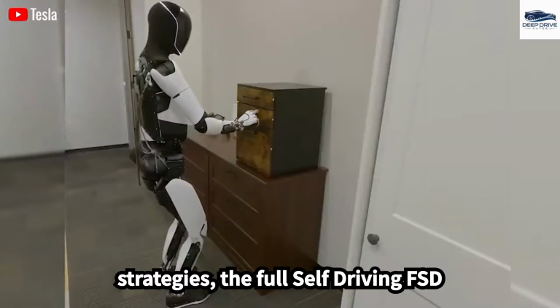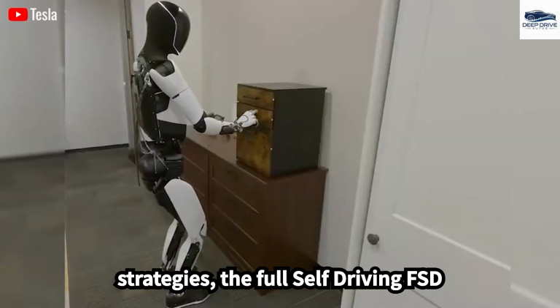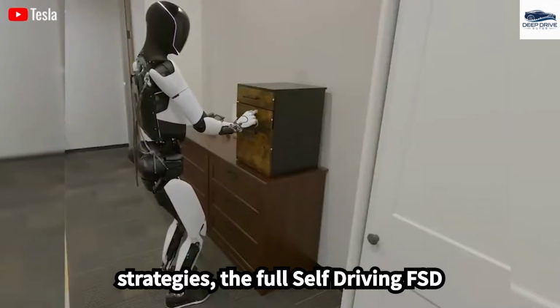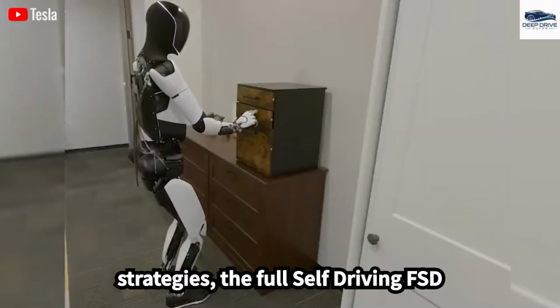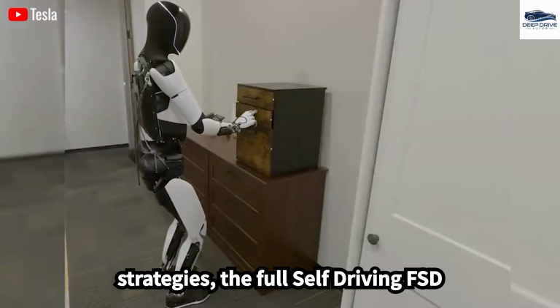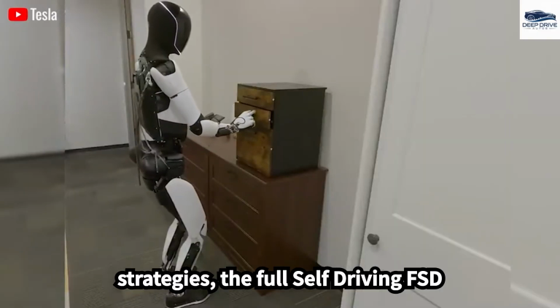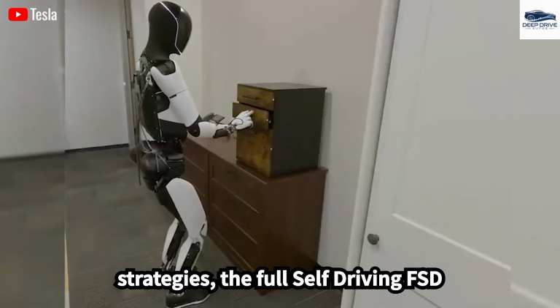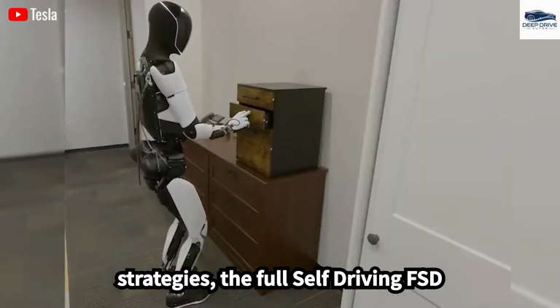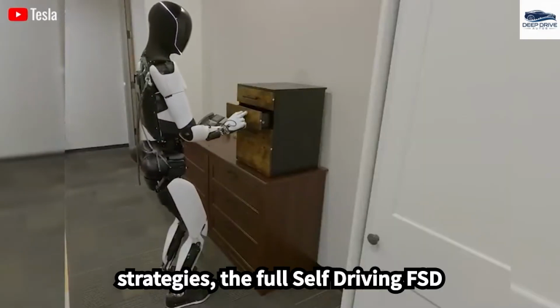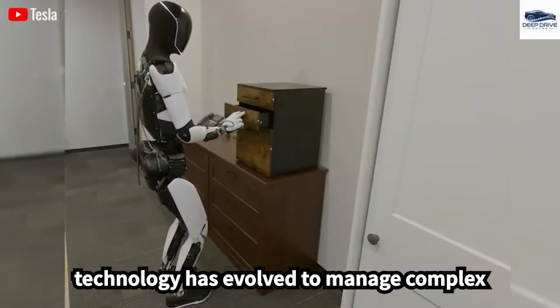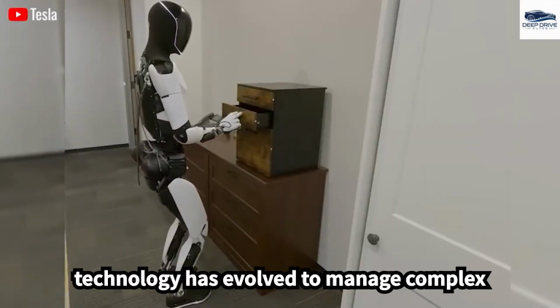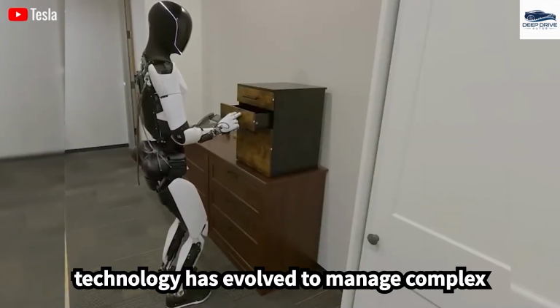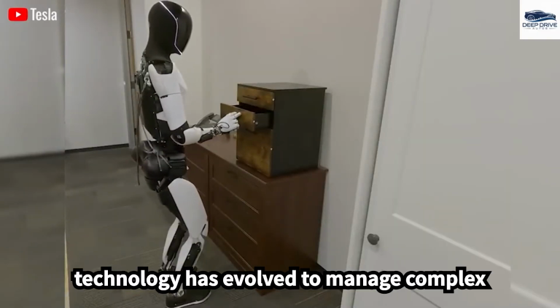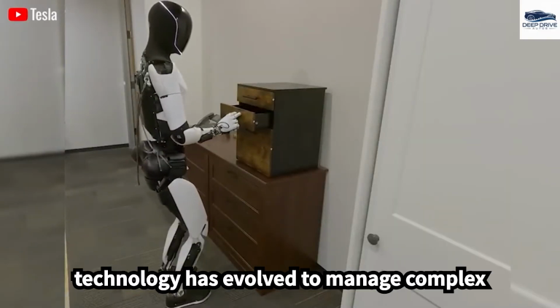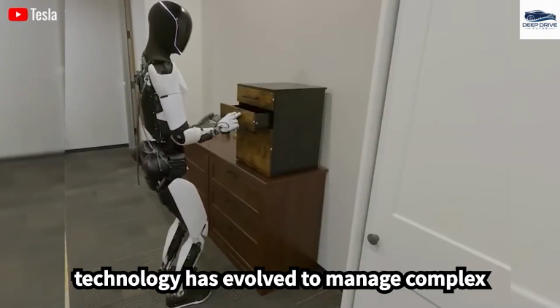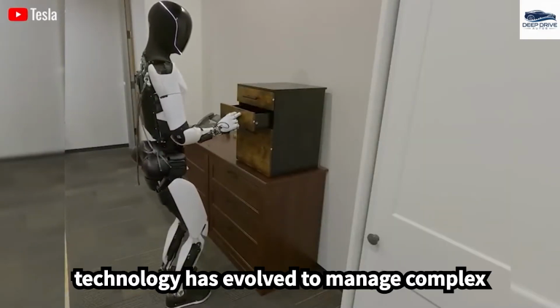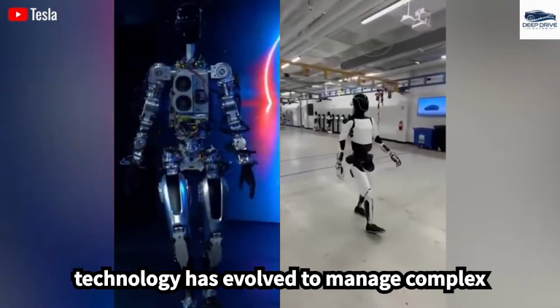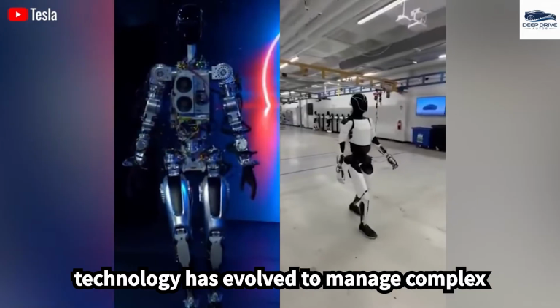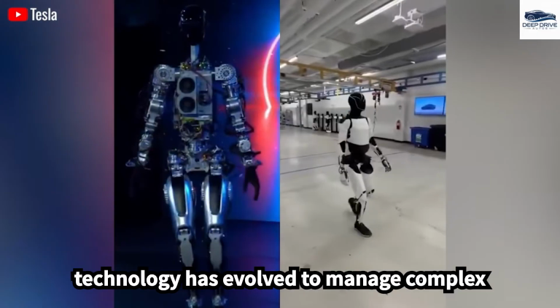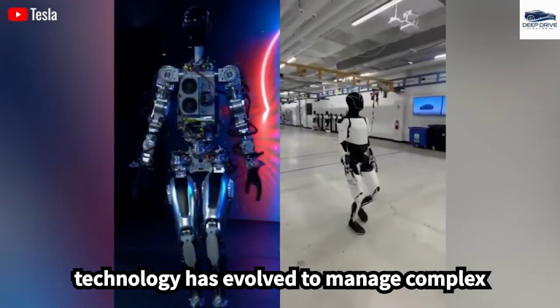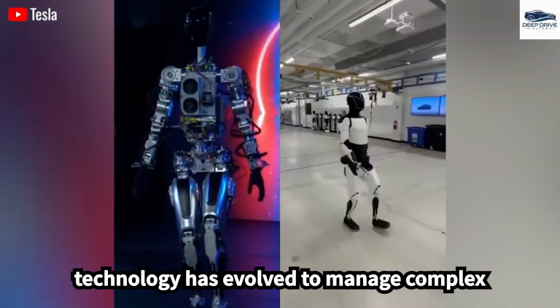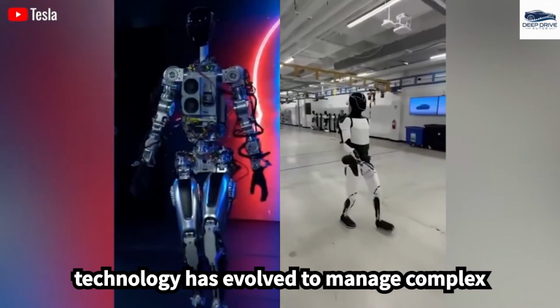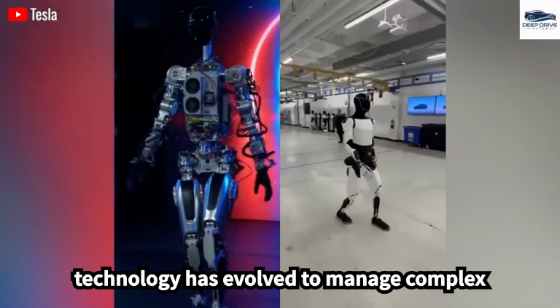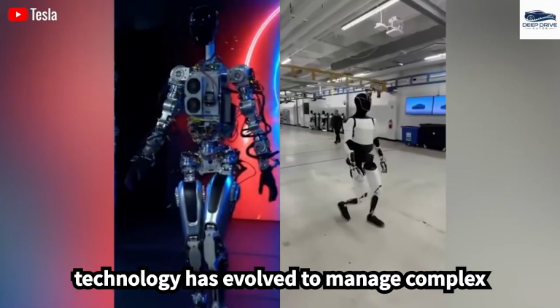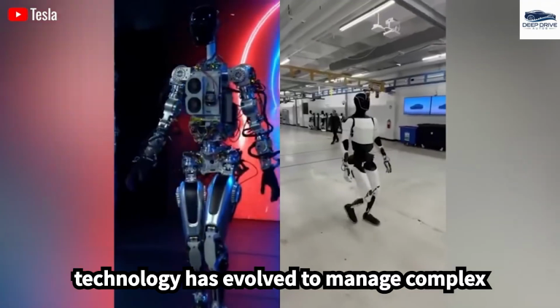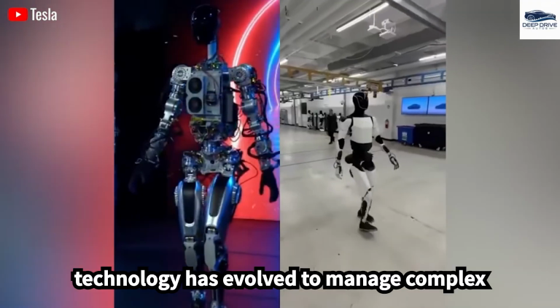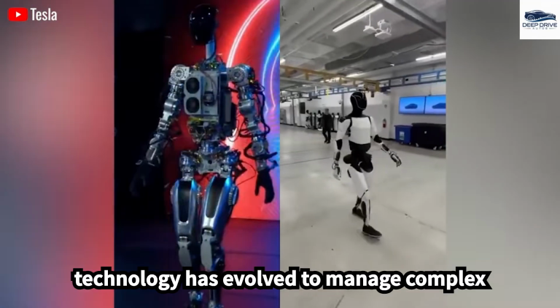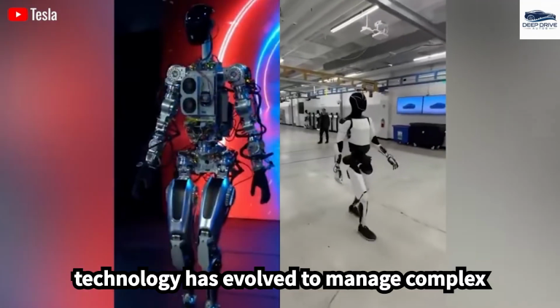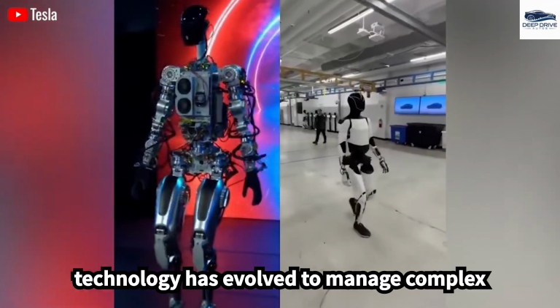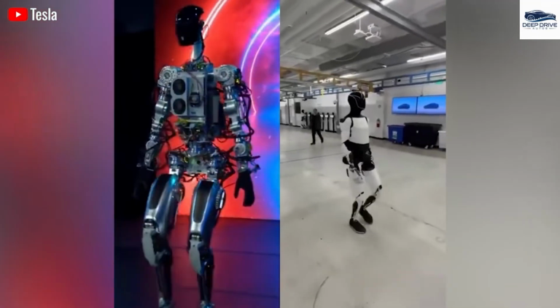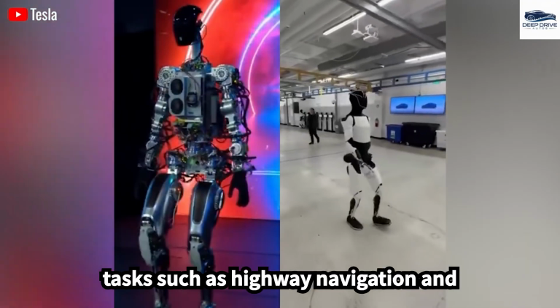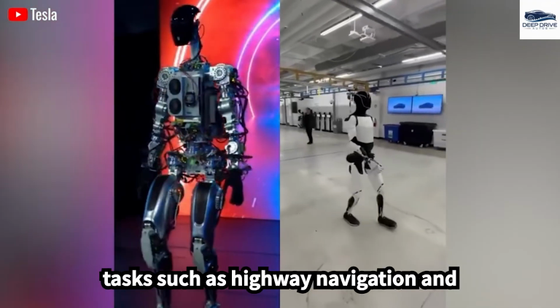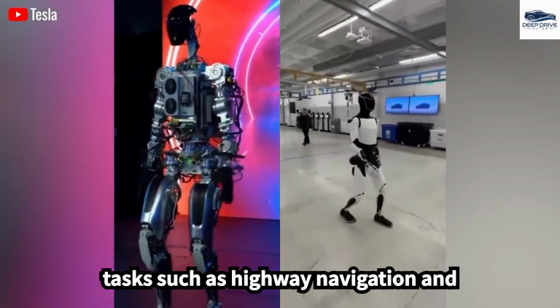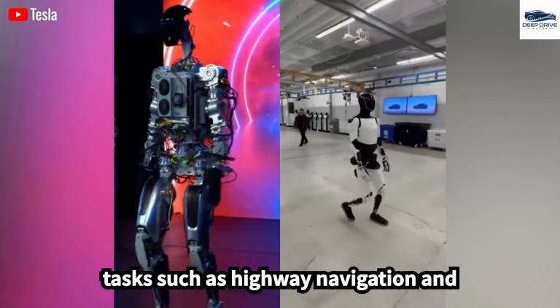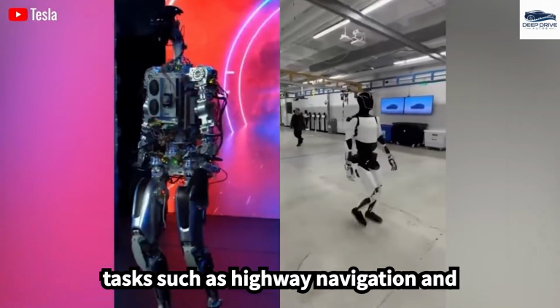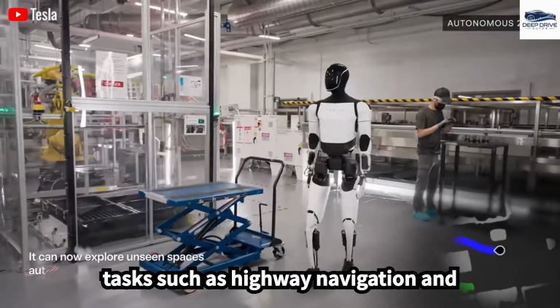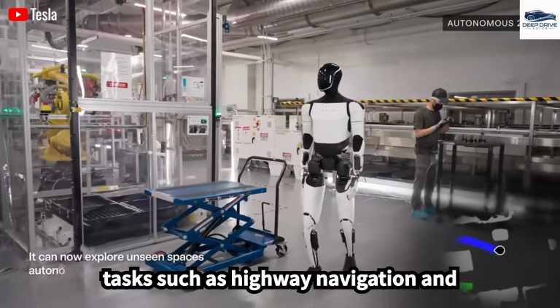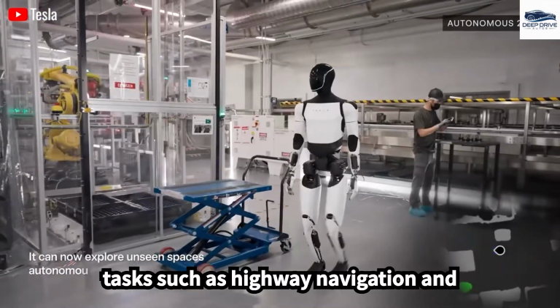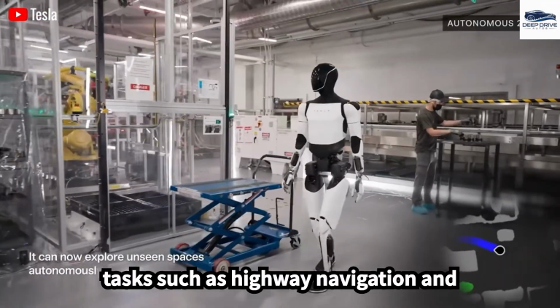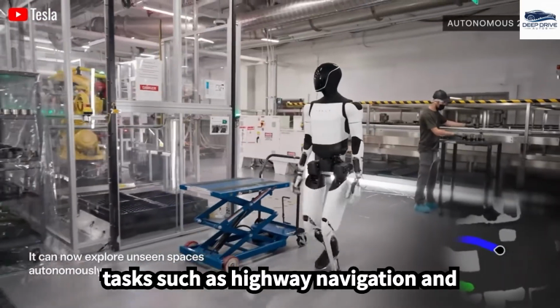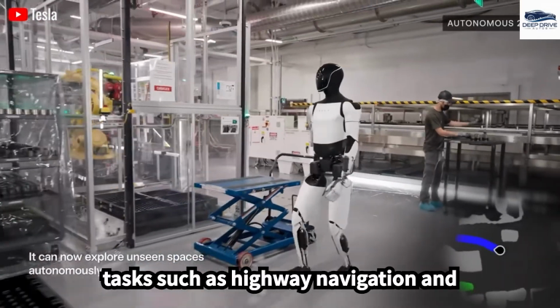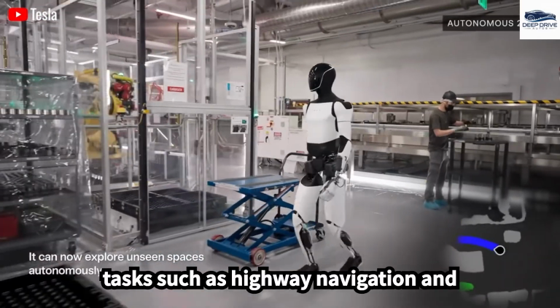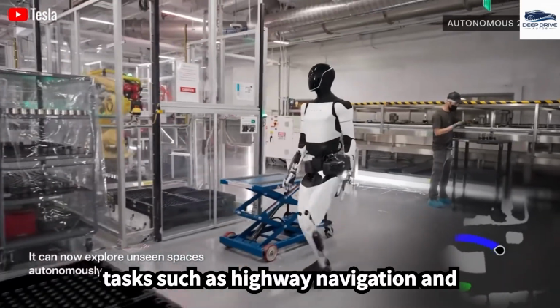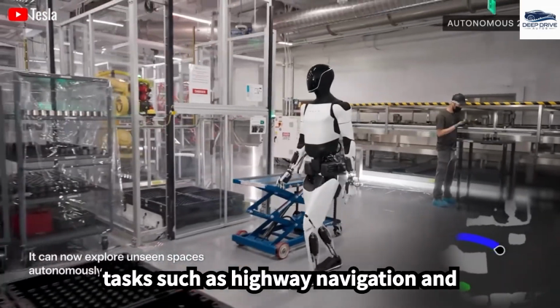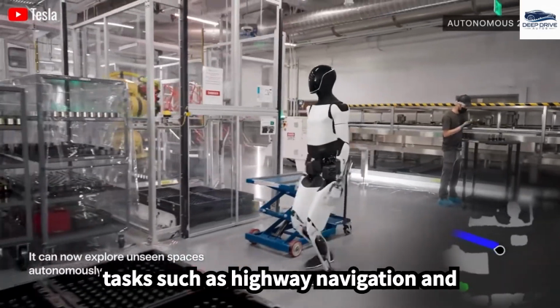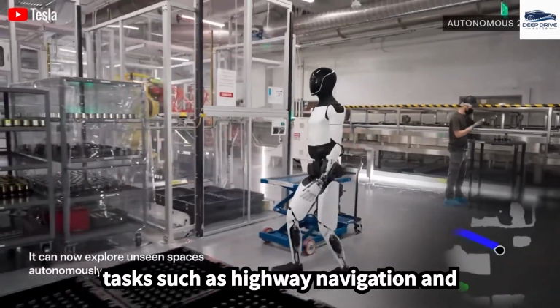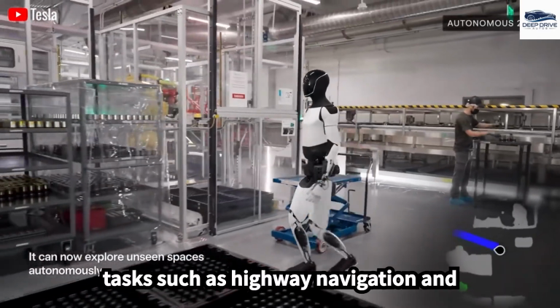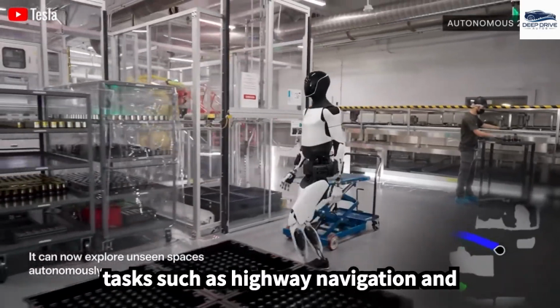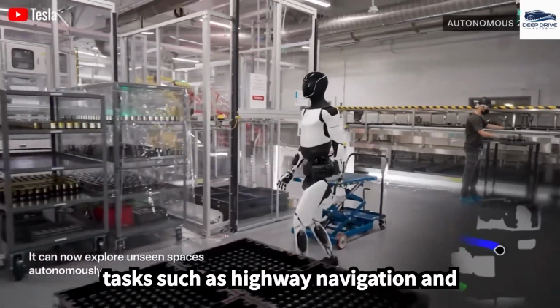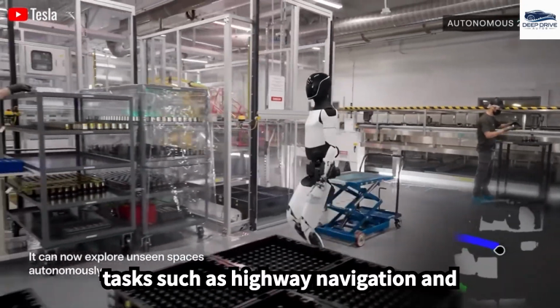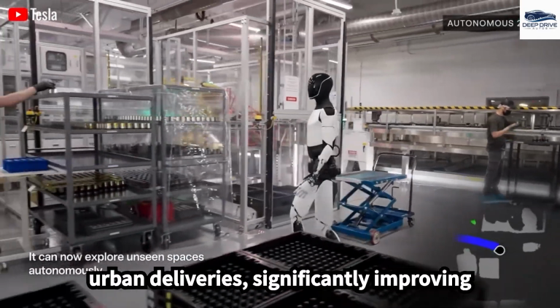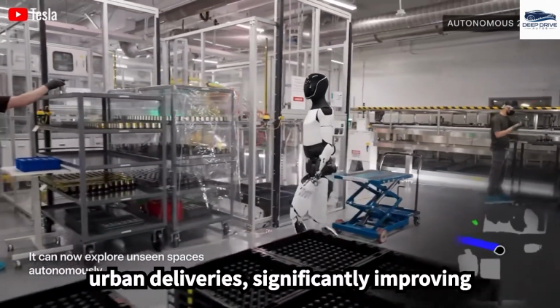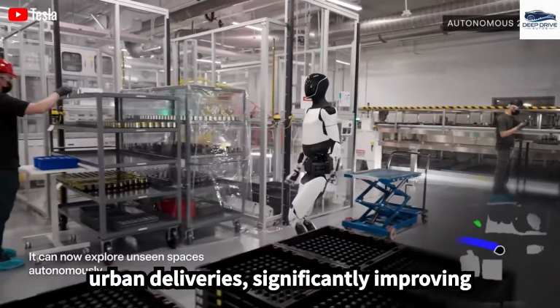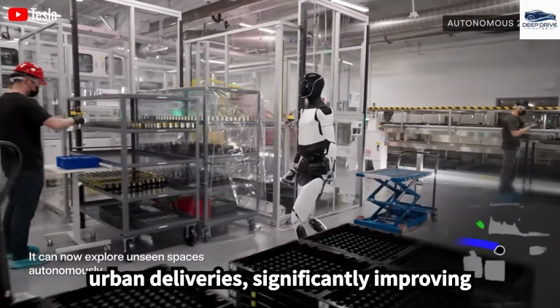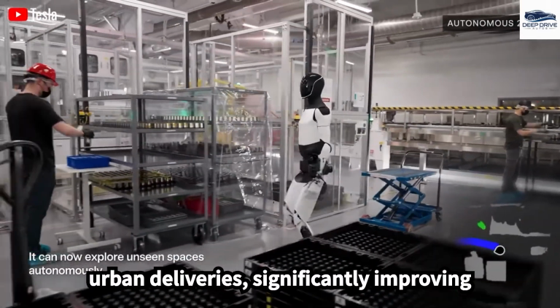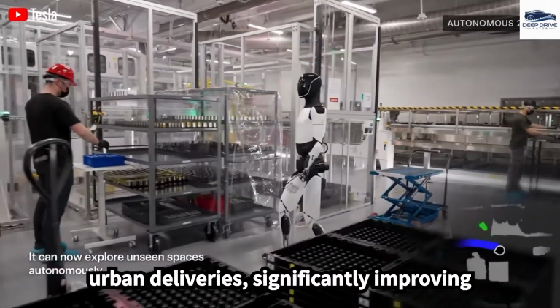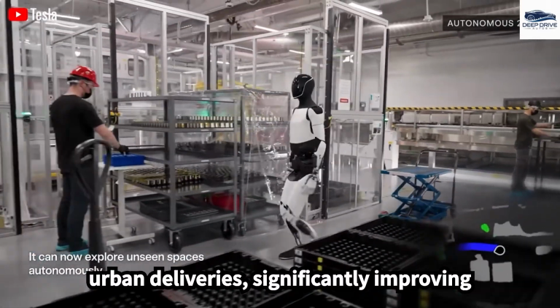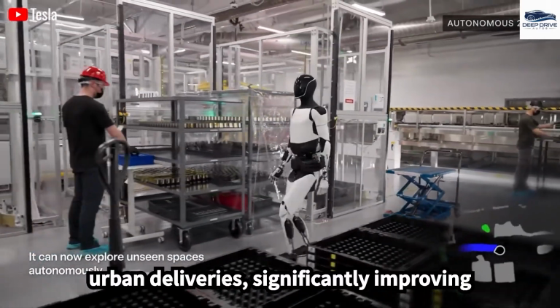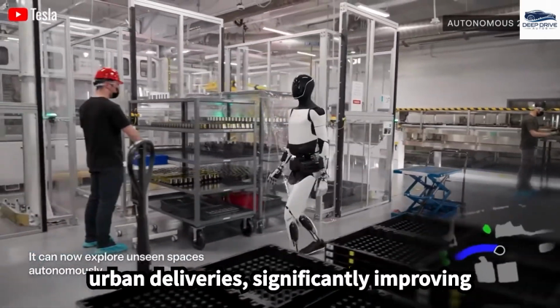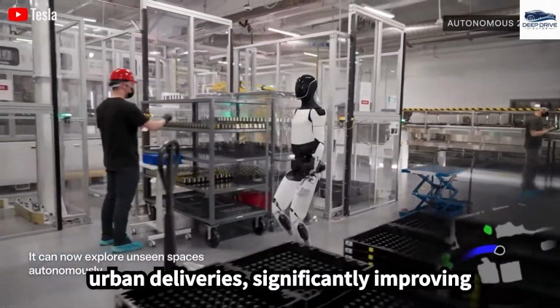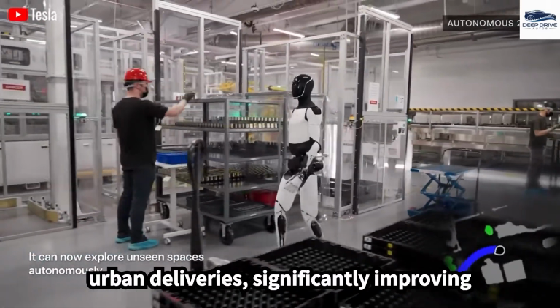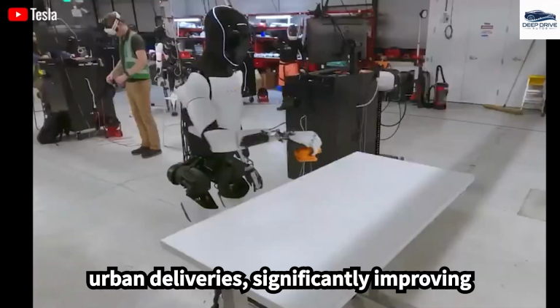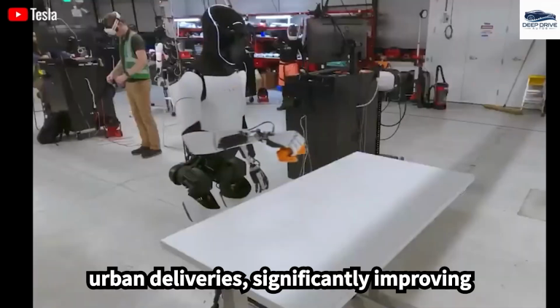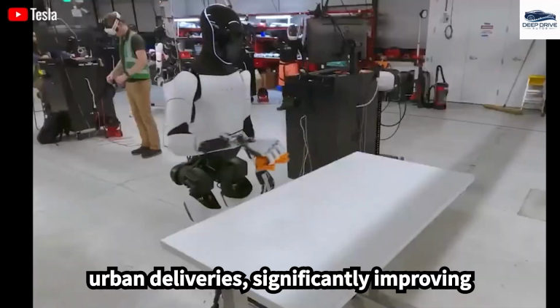The full self-driving (FSD) technology has evolved to manage complex tasks such as highway navigation and urban deliveries, significantly improving logistics efficiency.